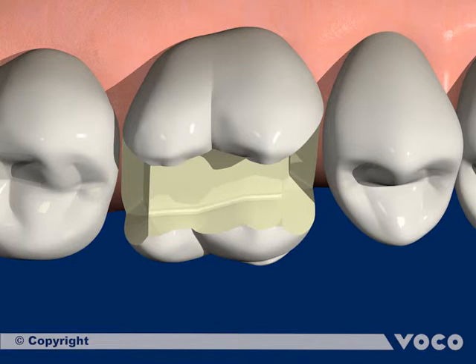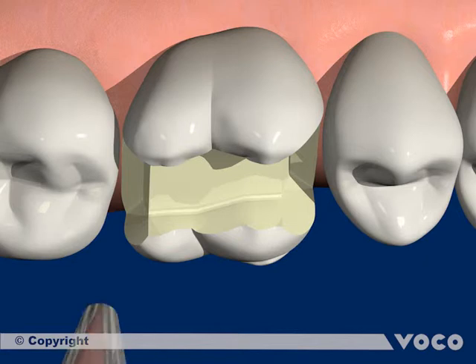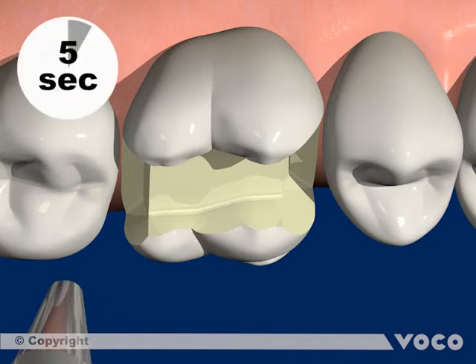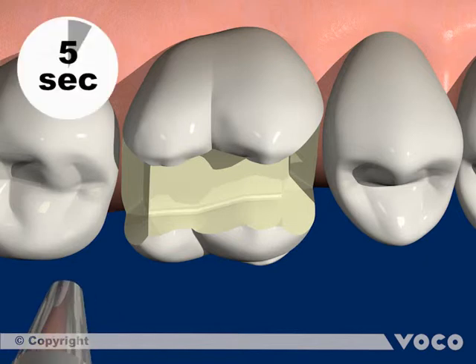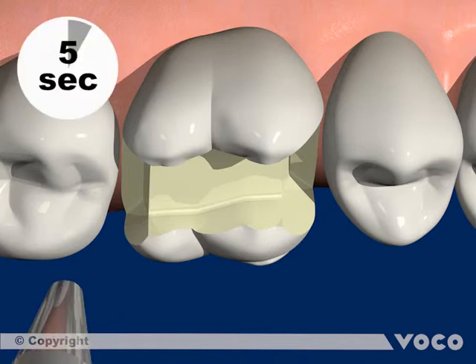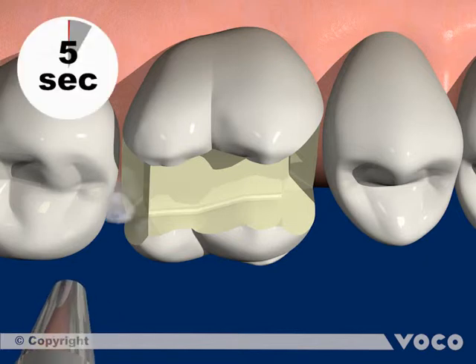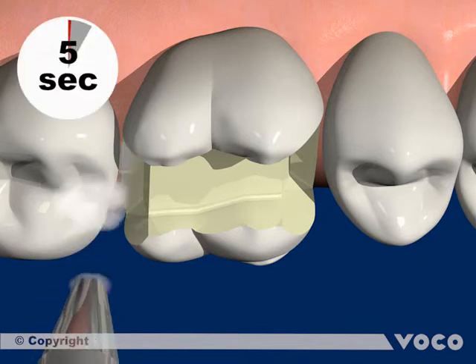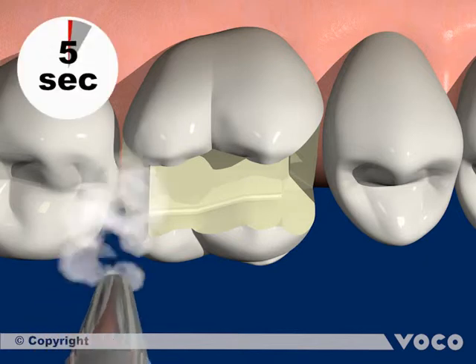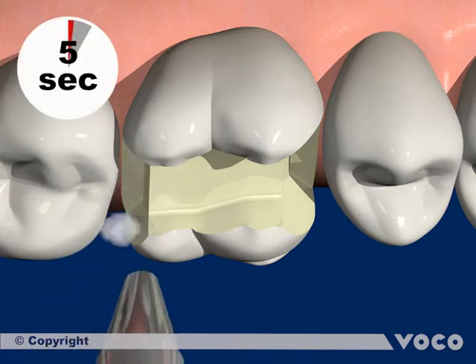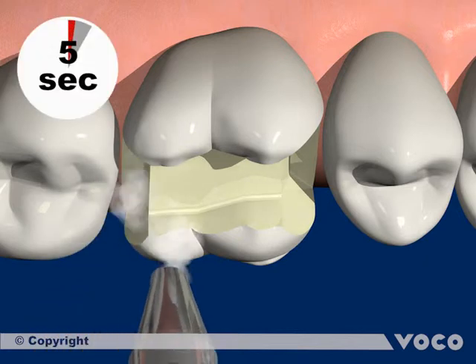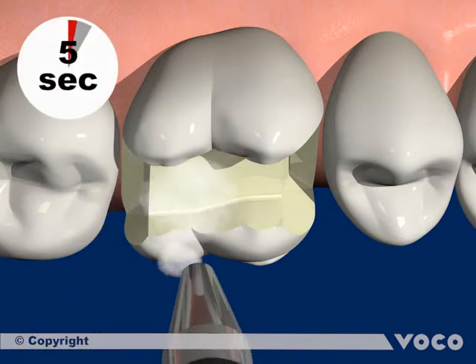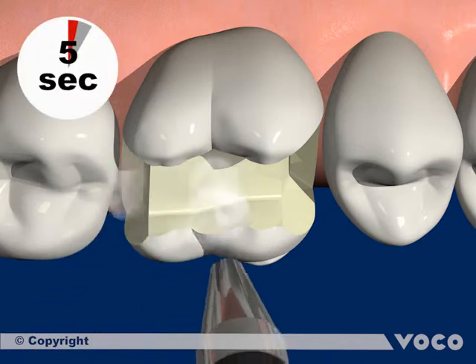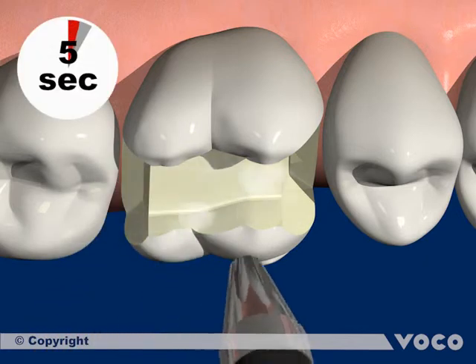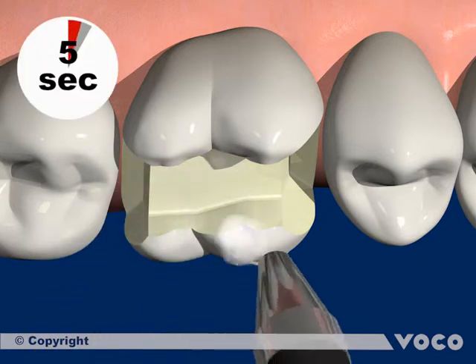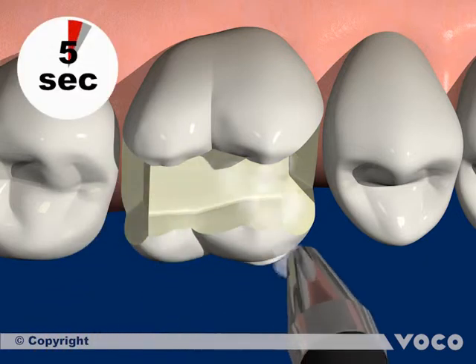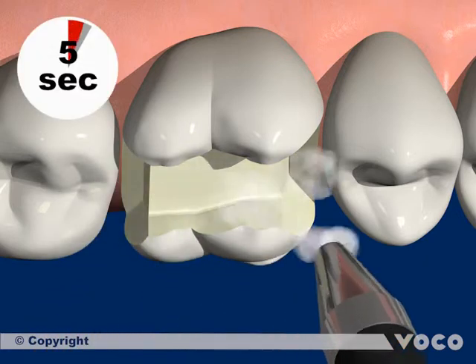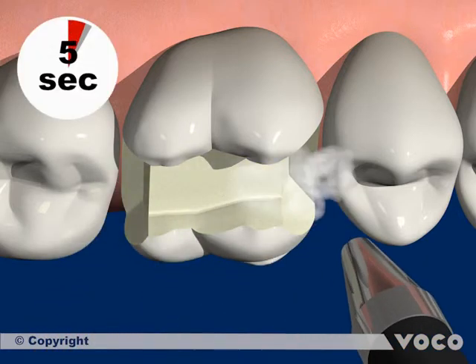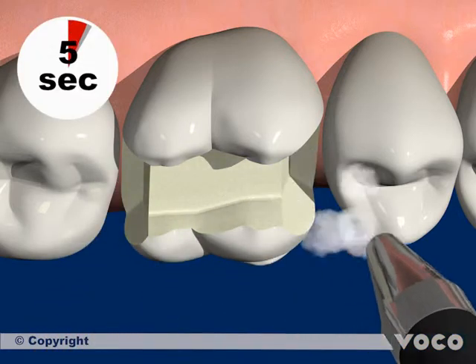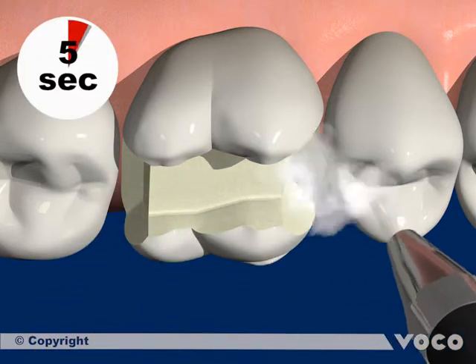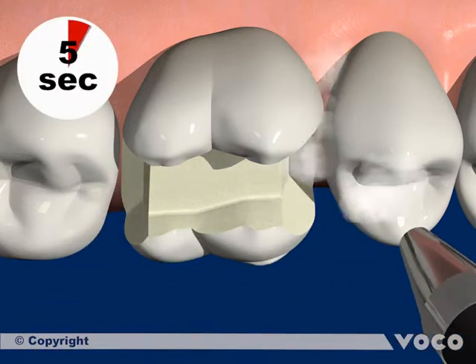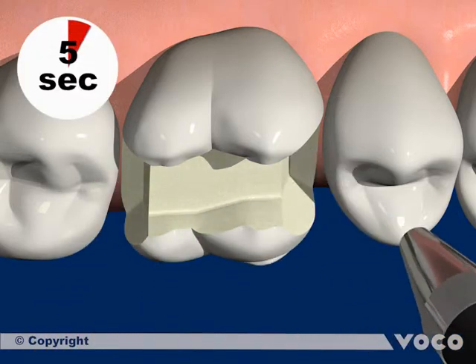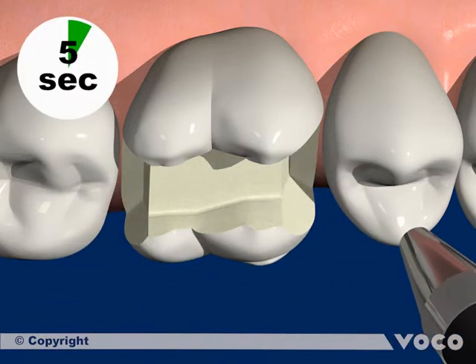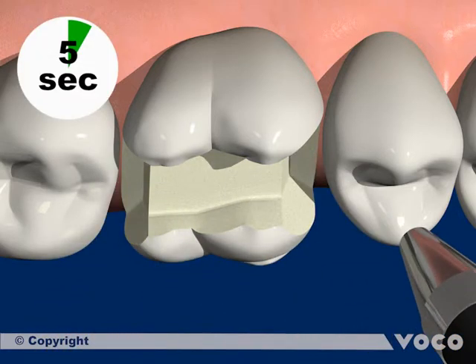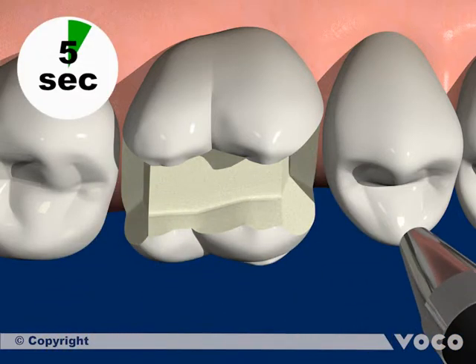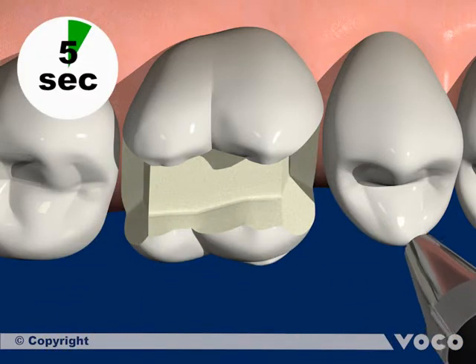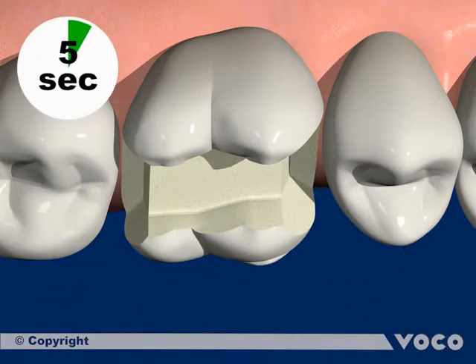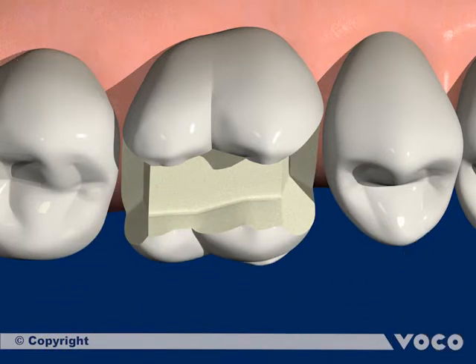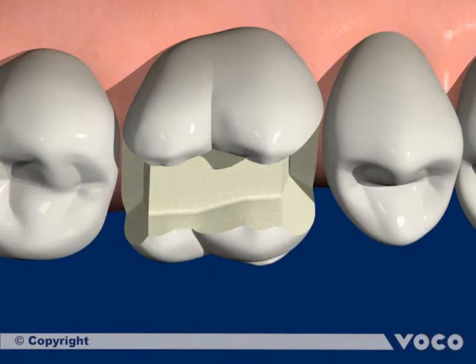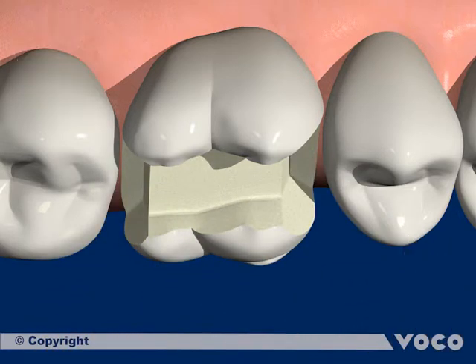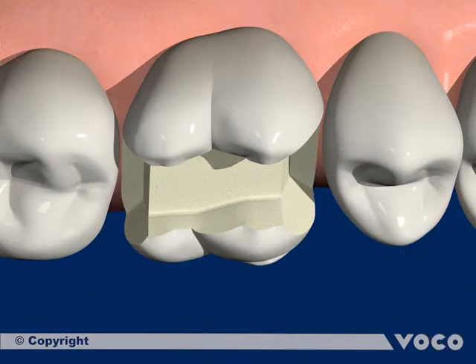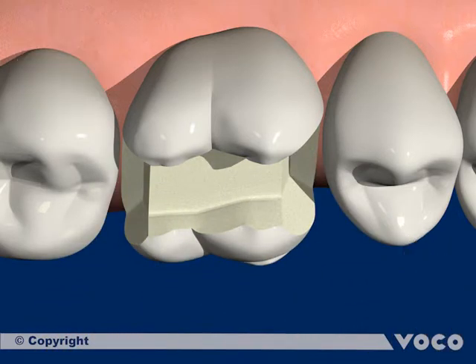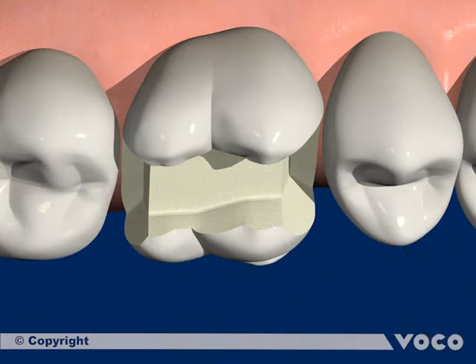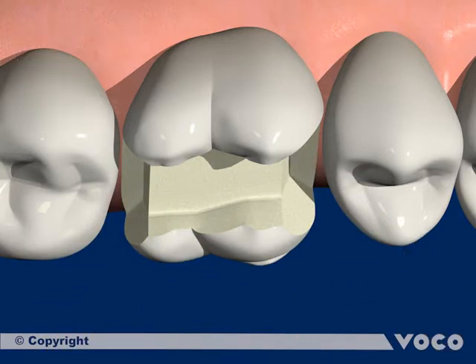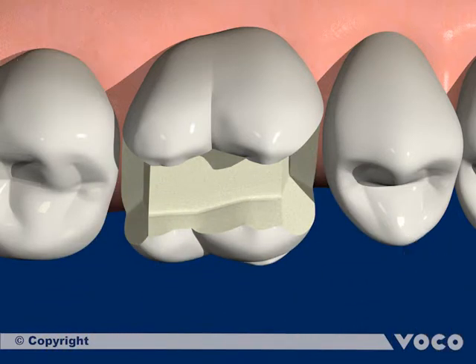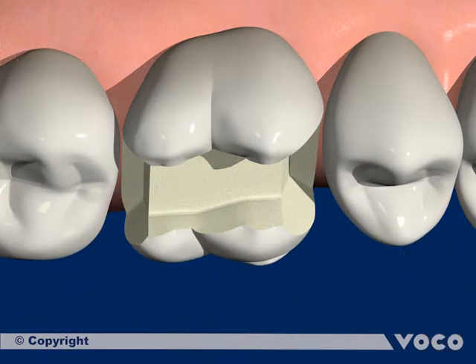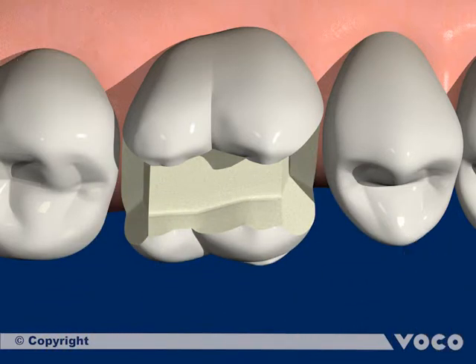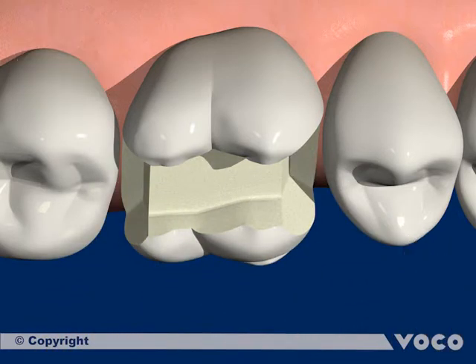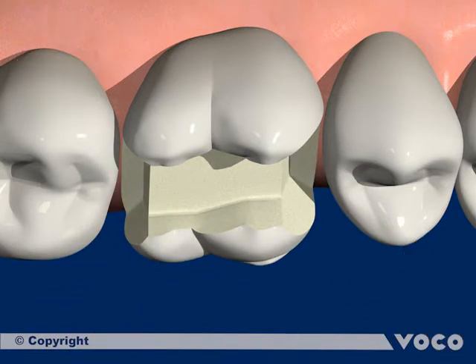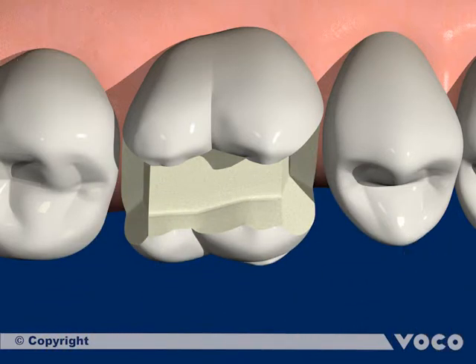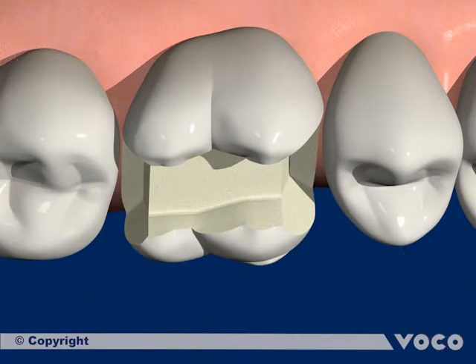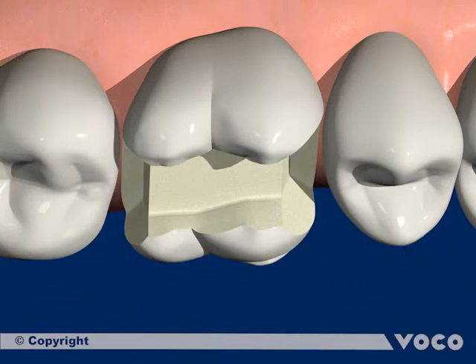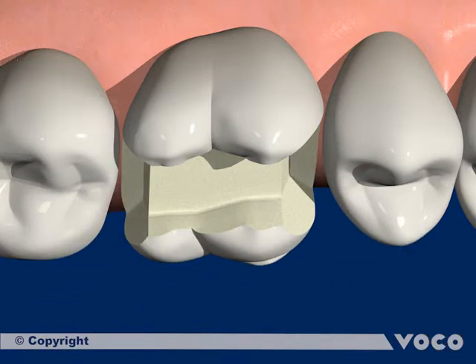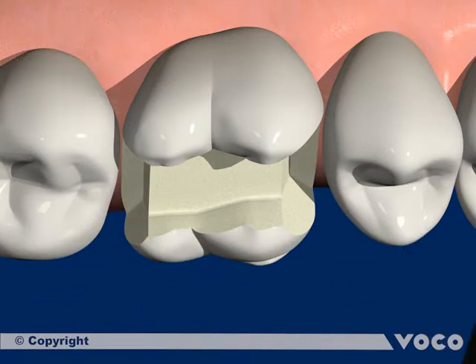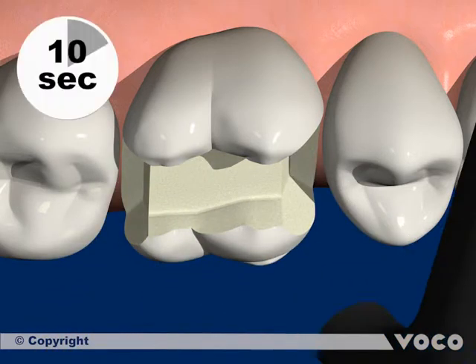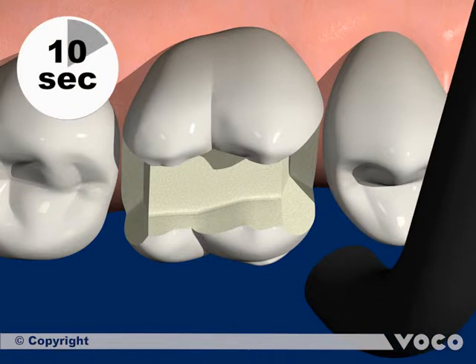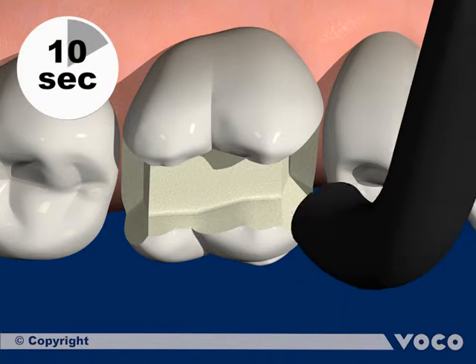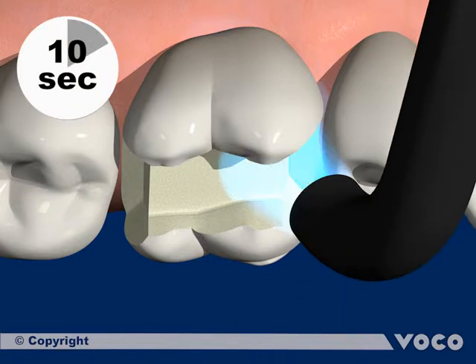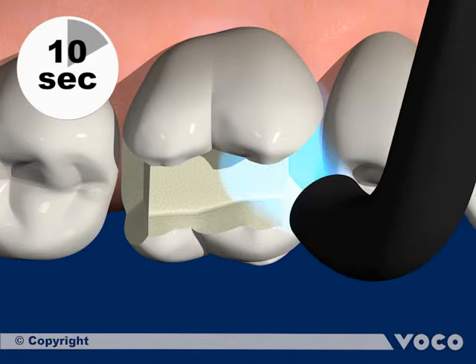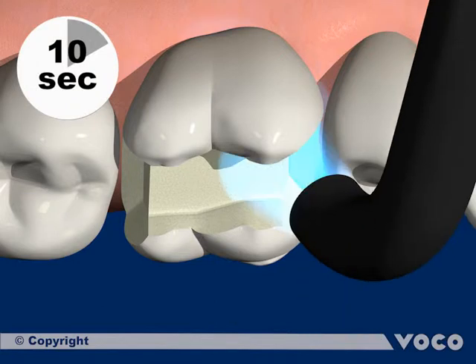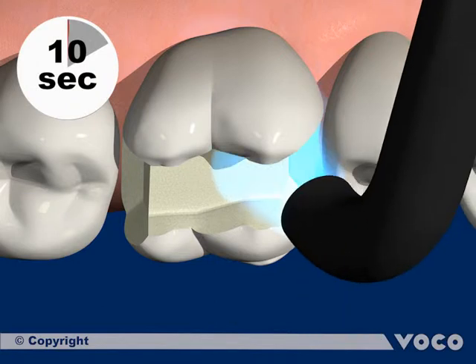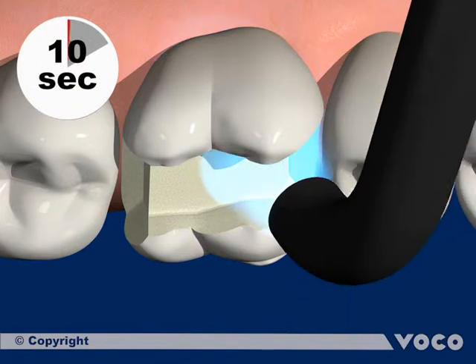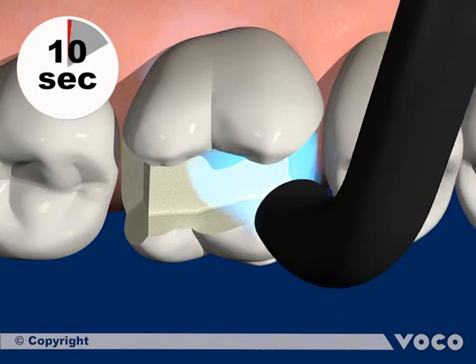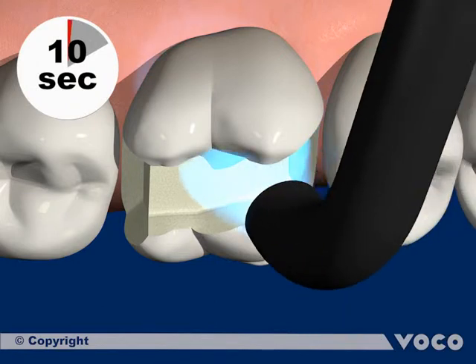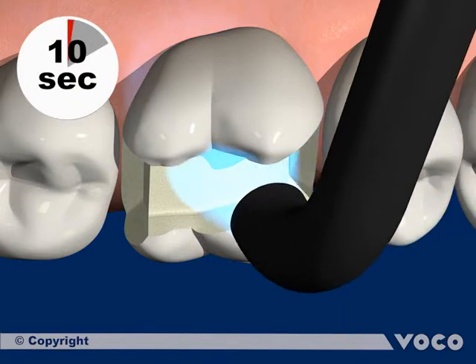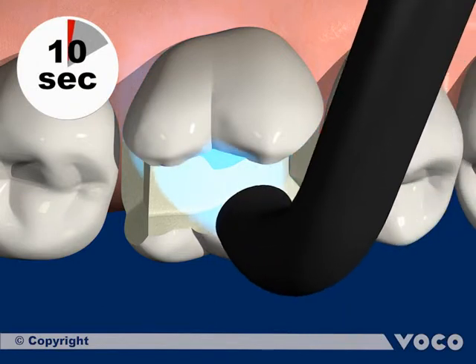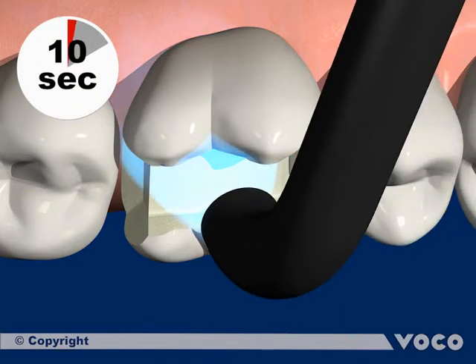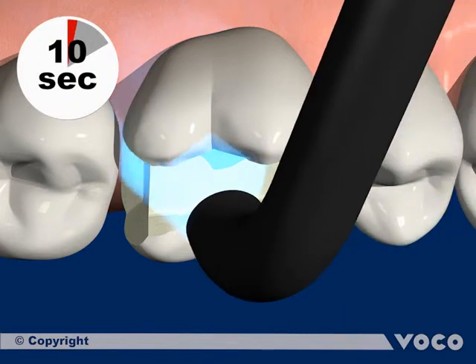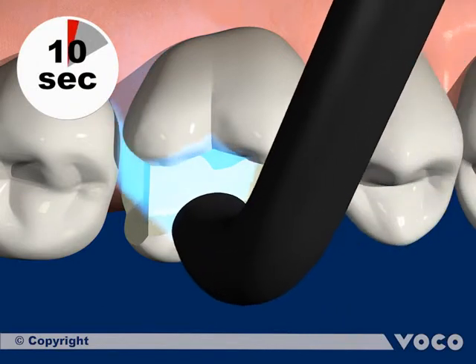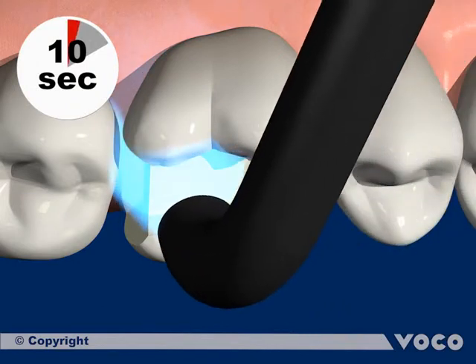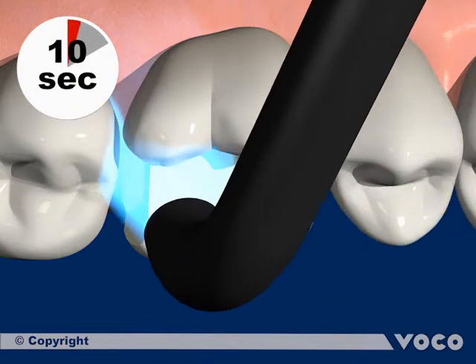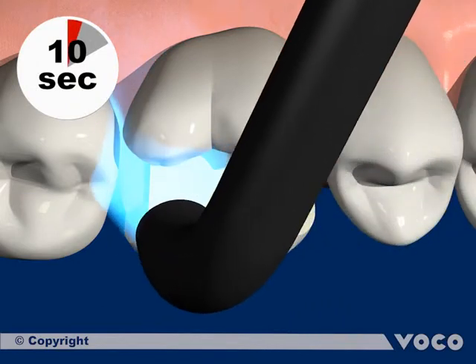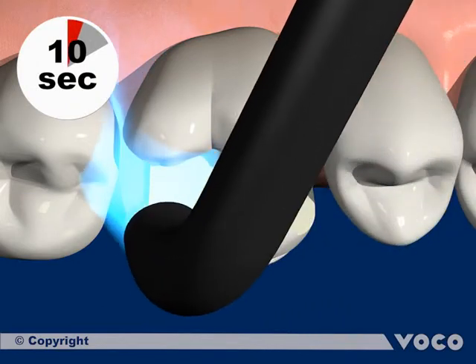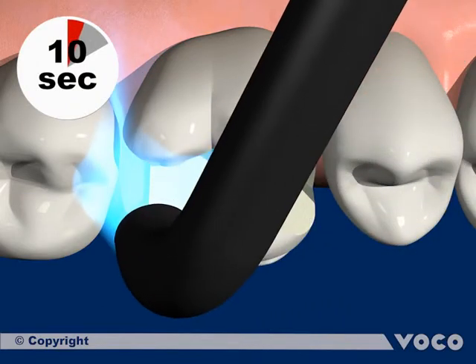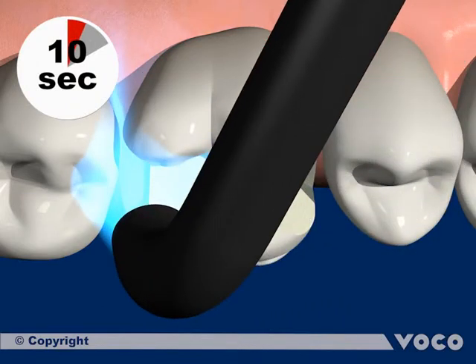Solvents are removed by air drying the adhesive layer of the material. The adhesive layer is then light cured for 10 seconds.